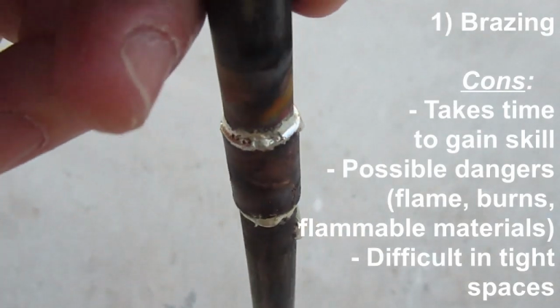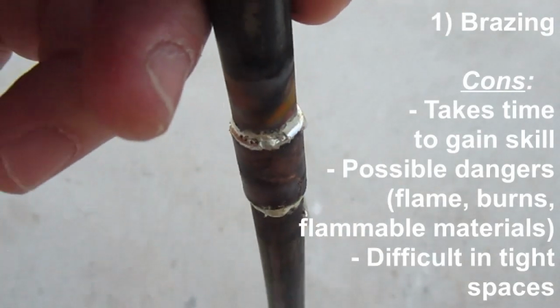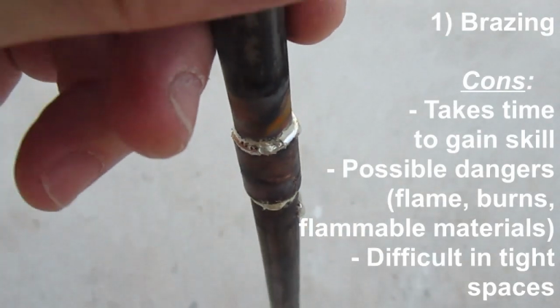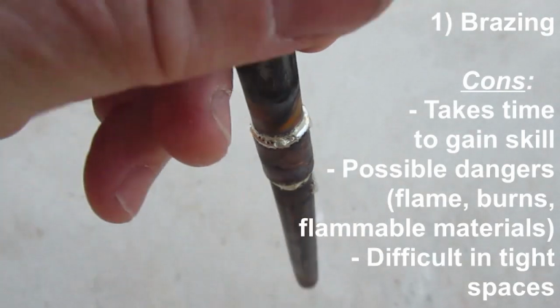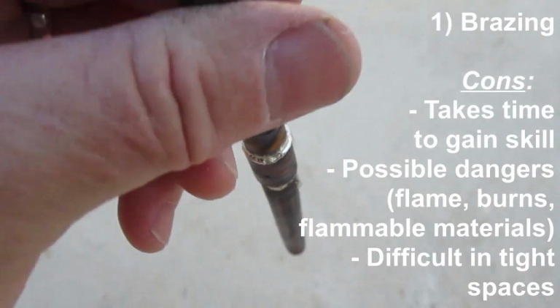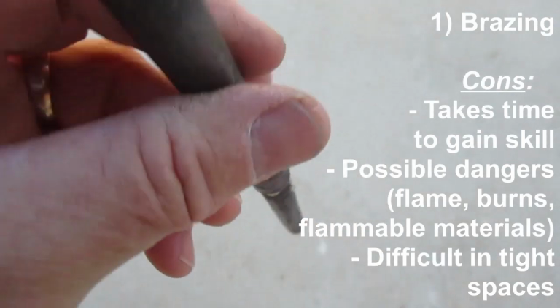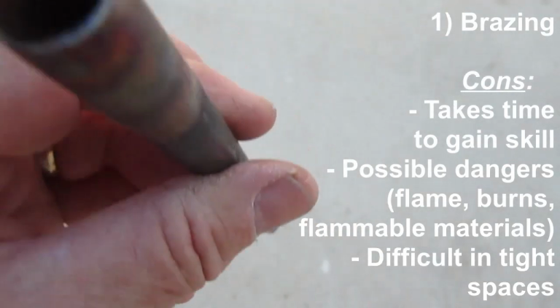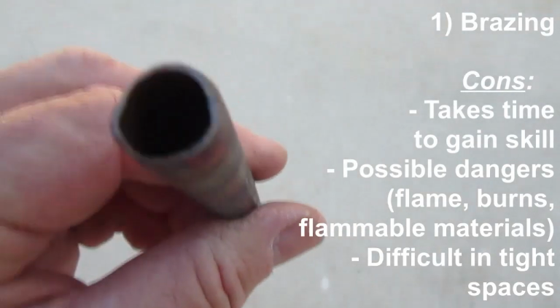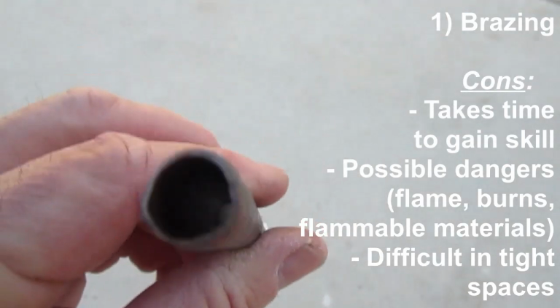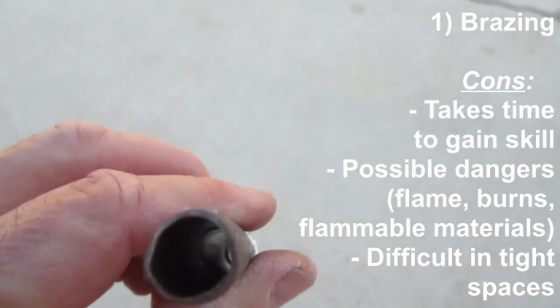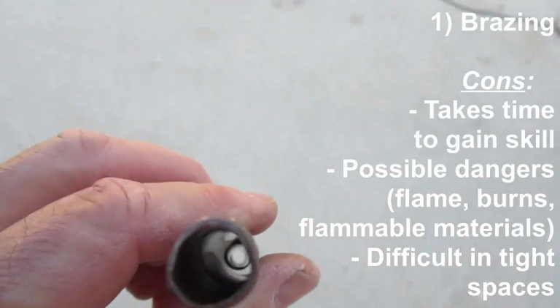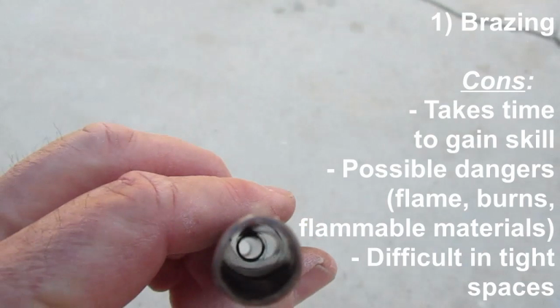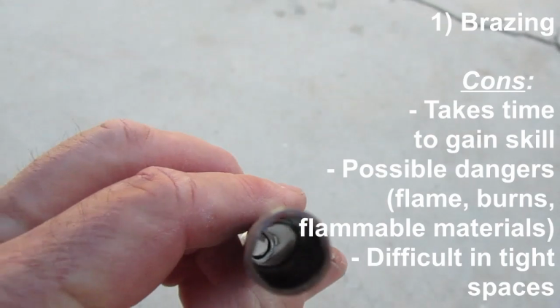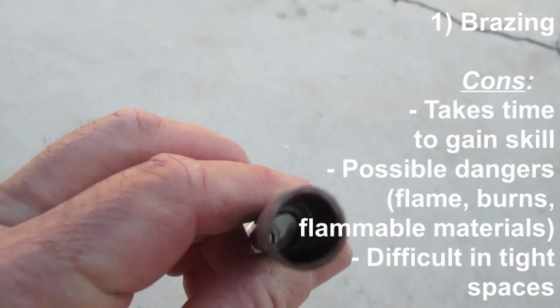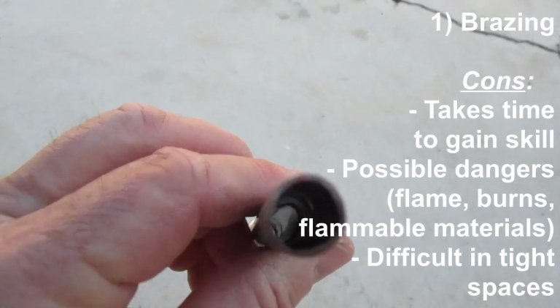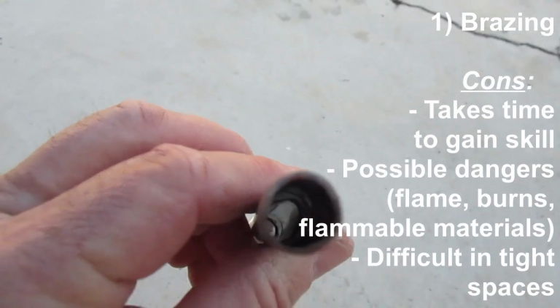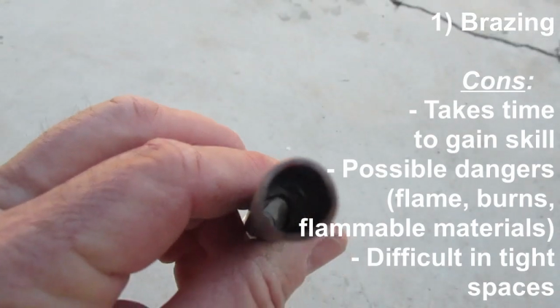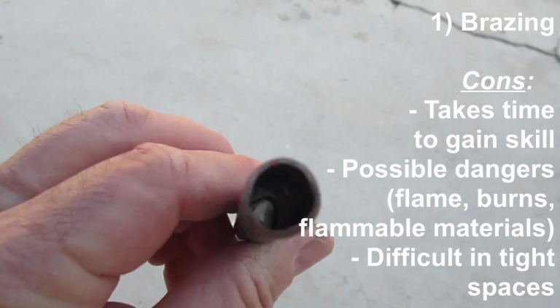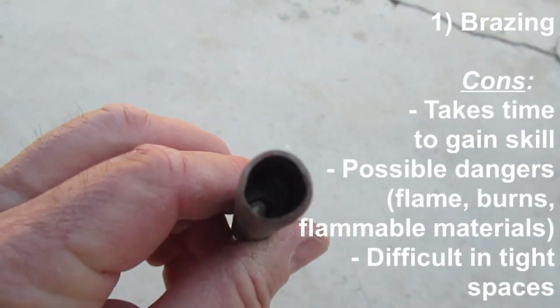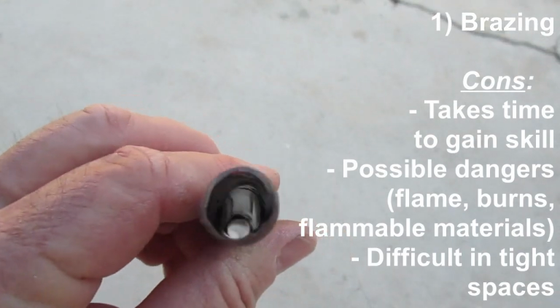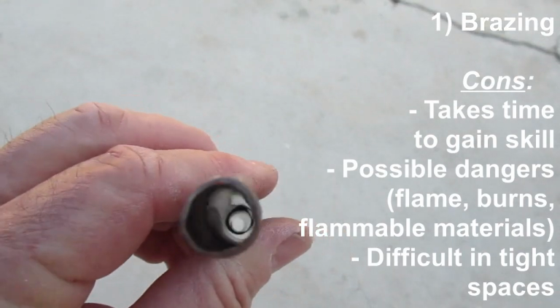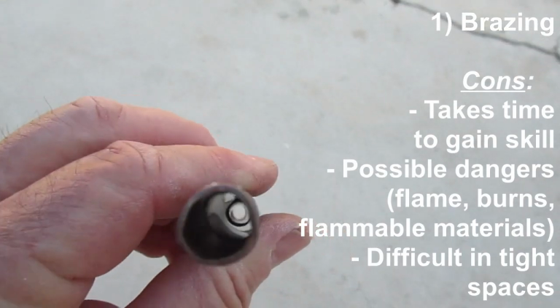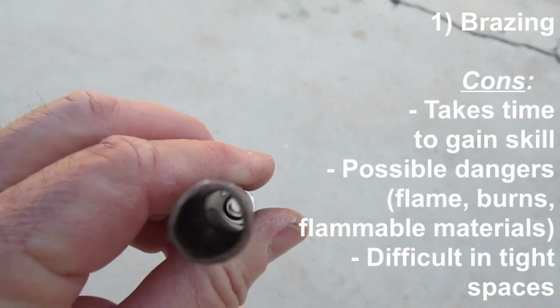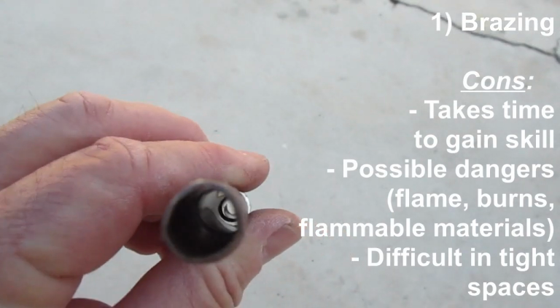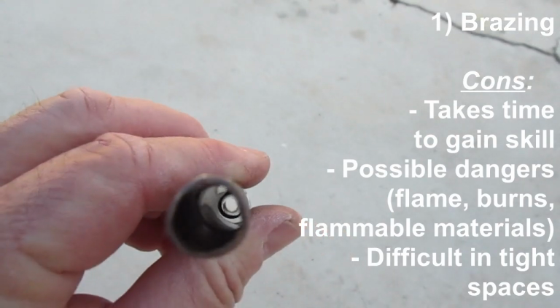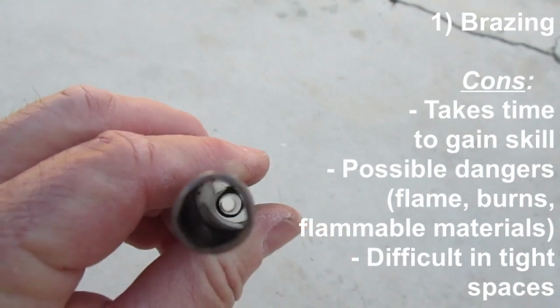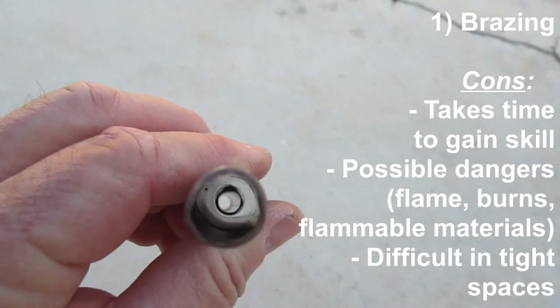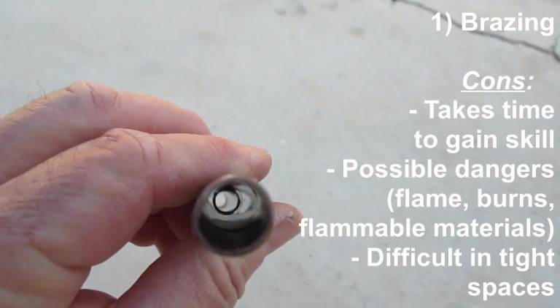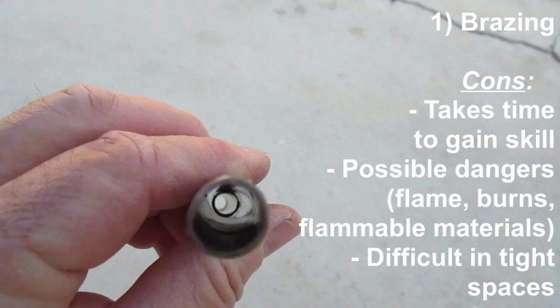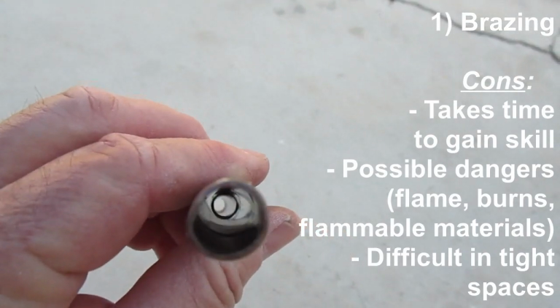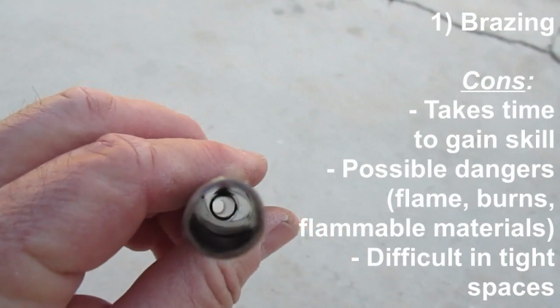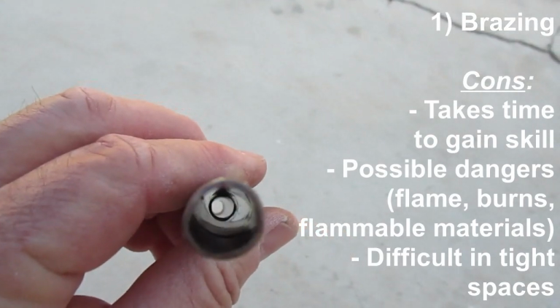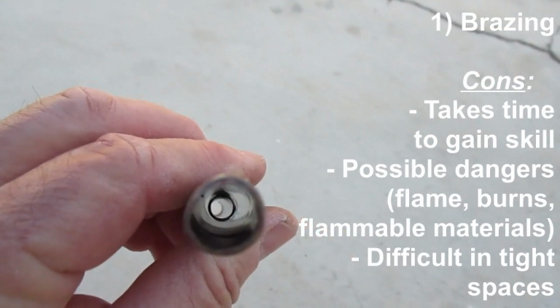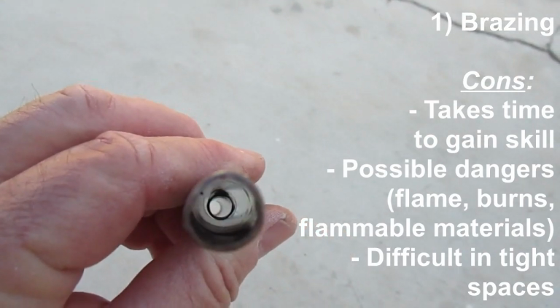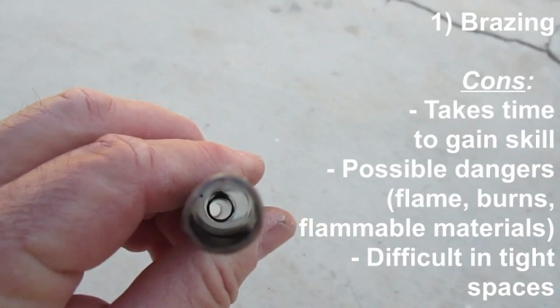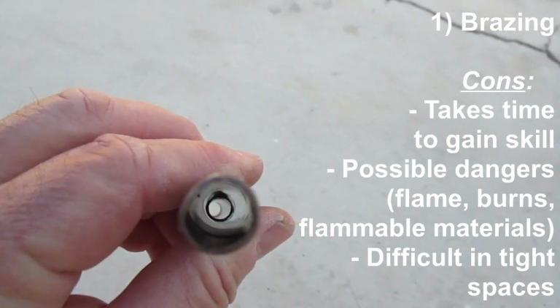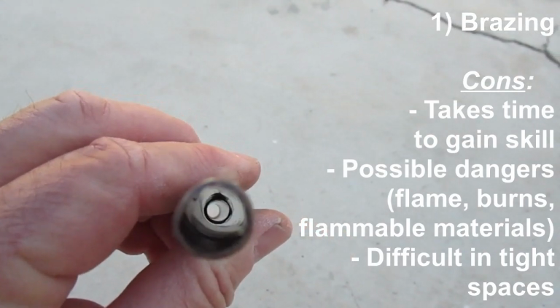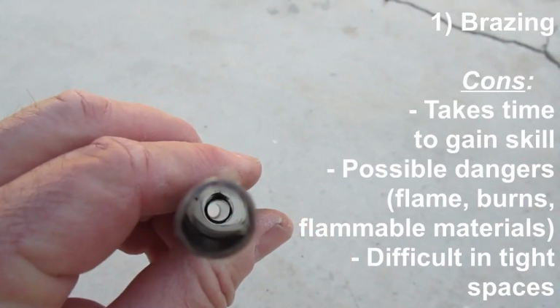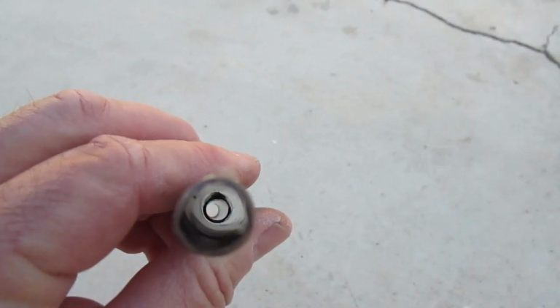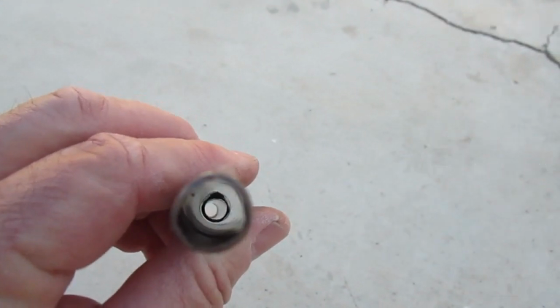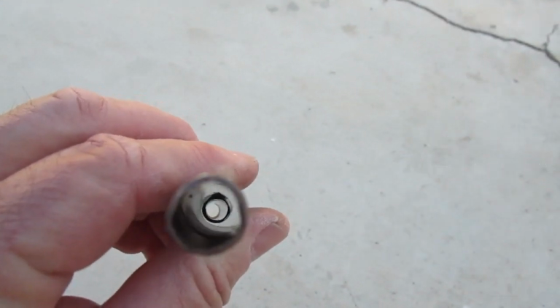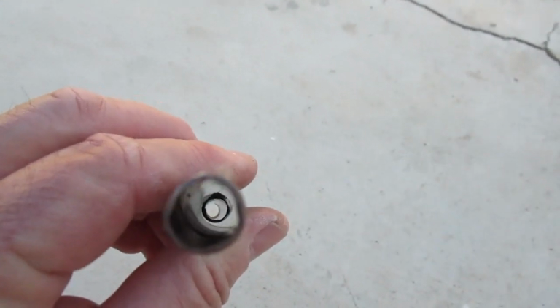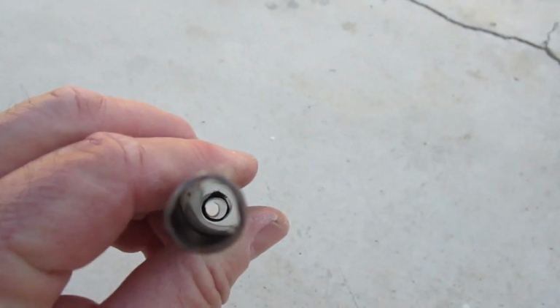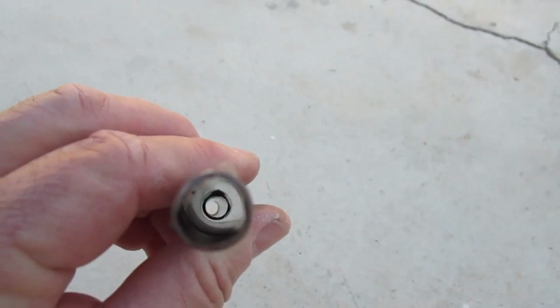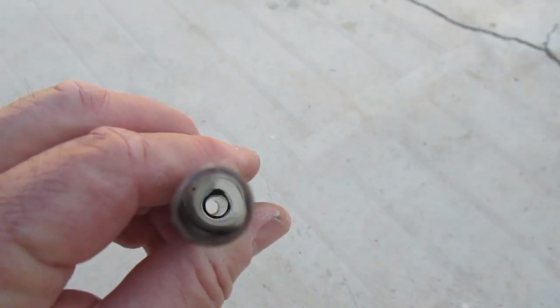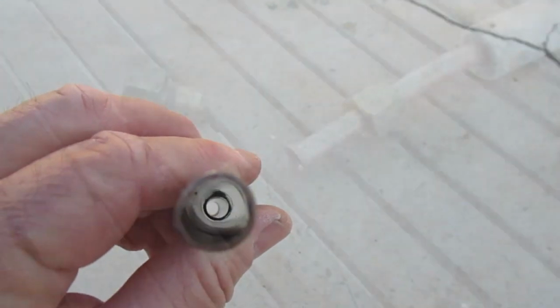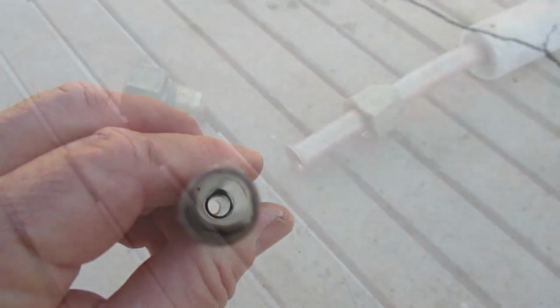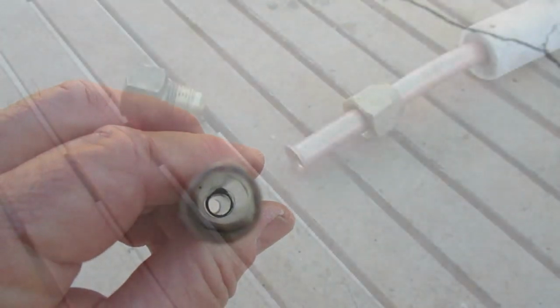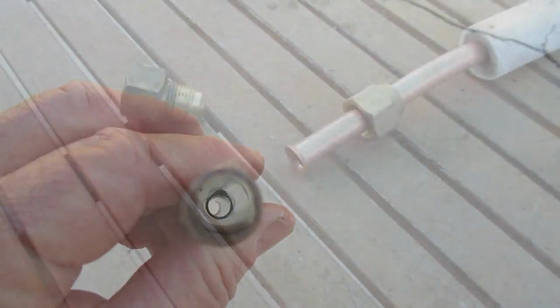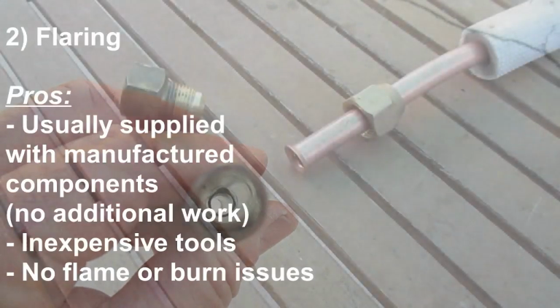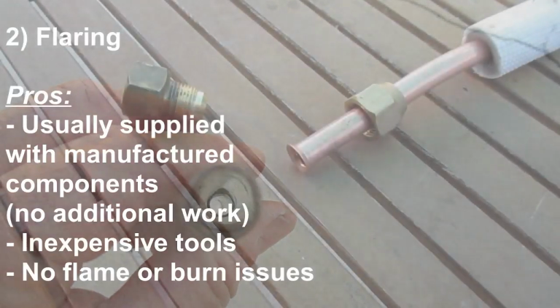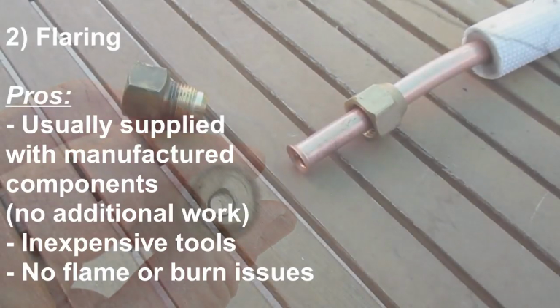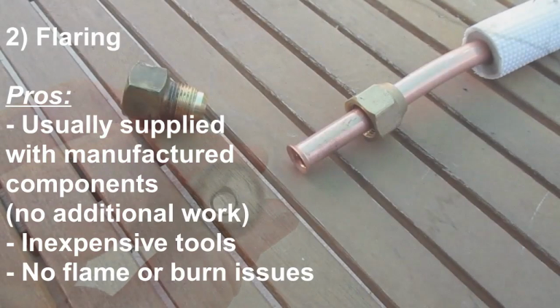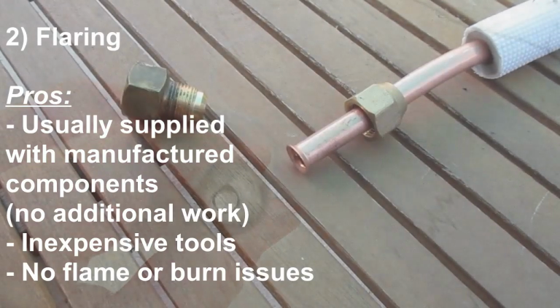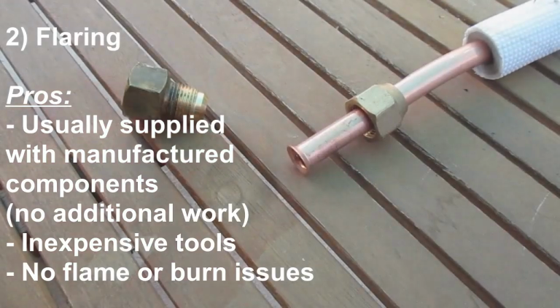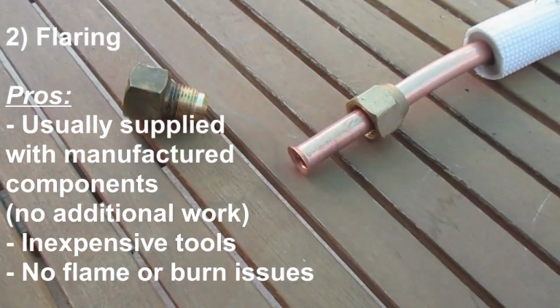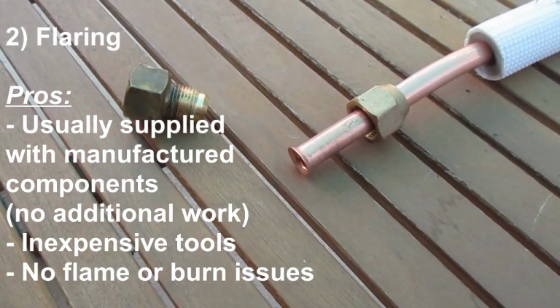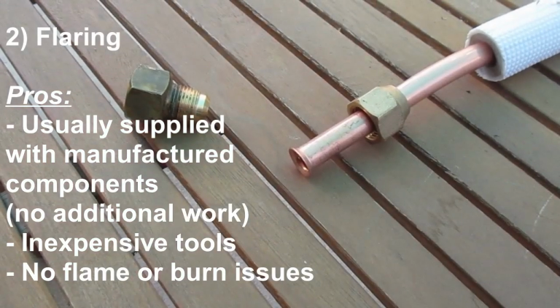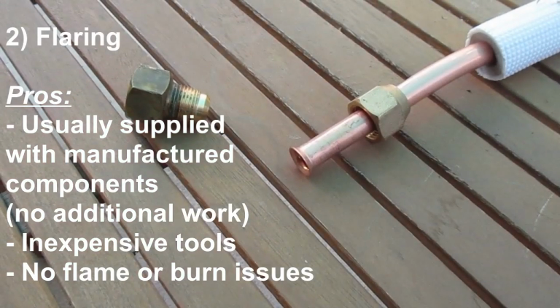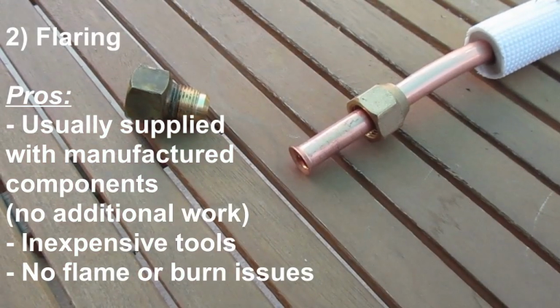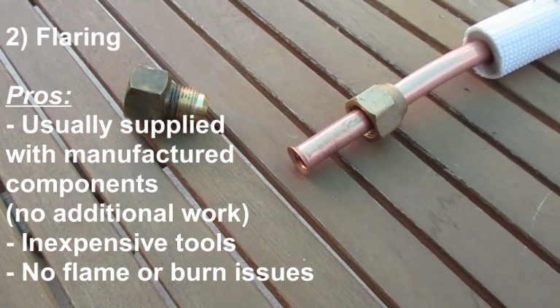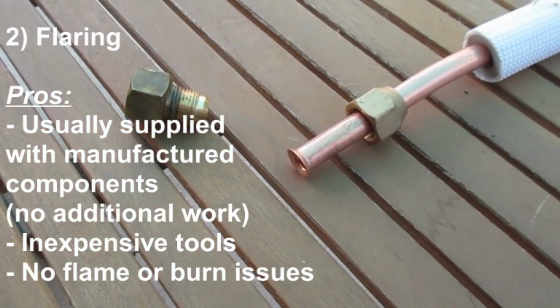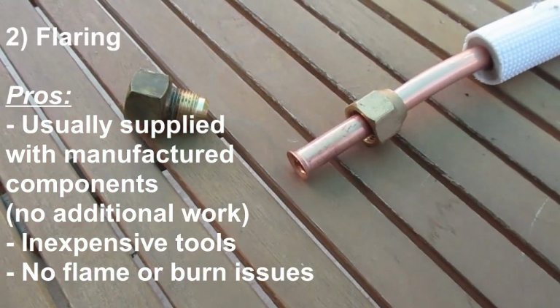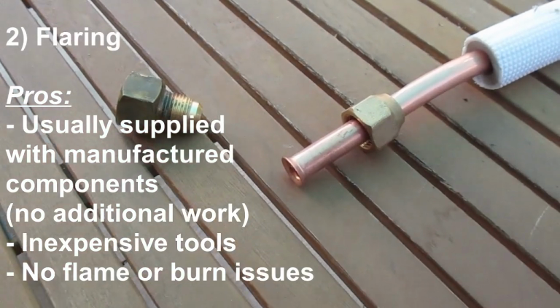The other thing with brazing, too, is if you look down the pipe here, it's possible to get solder down the pipe and block your refrigerant.